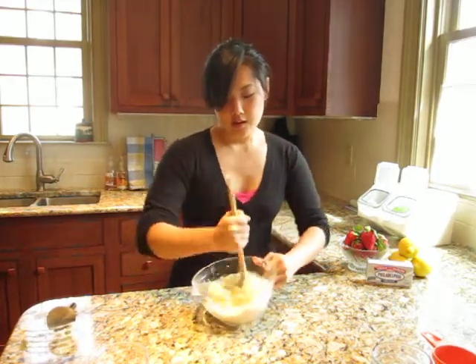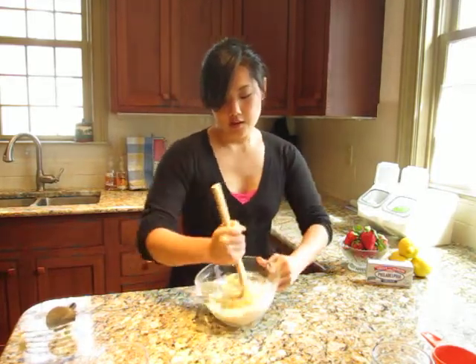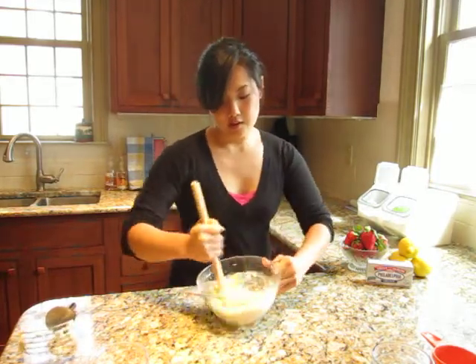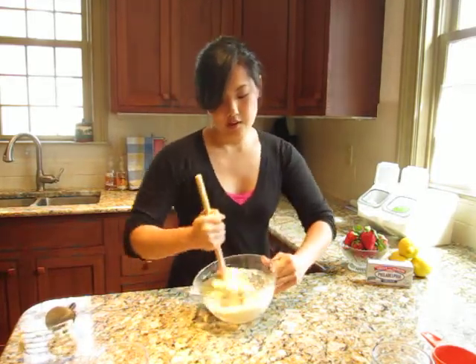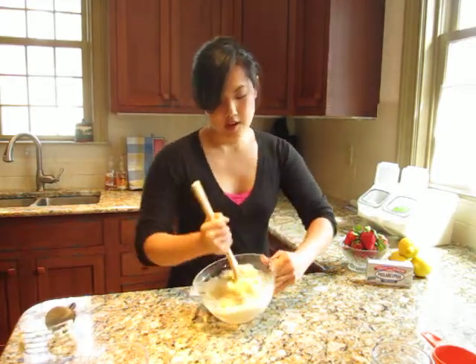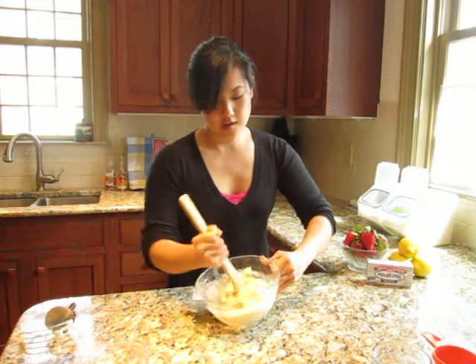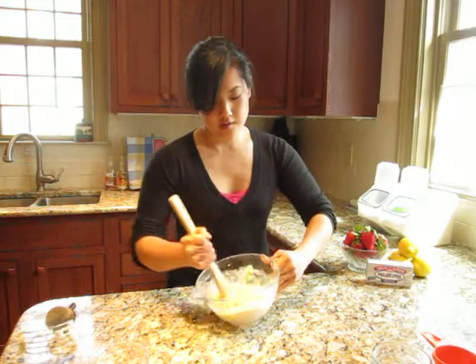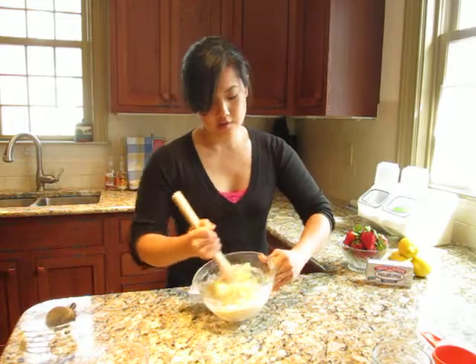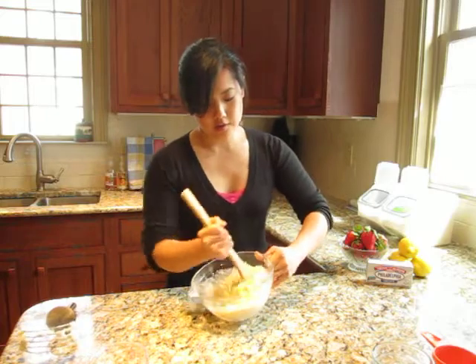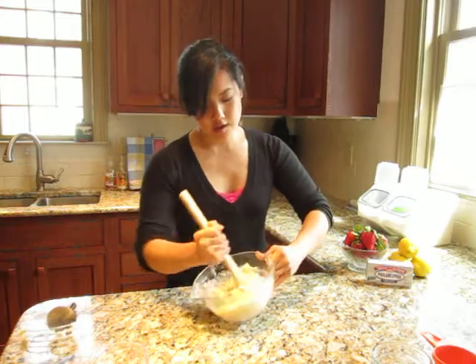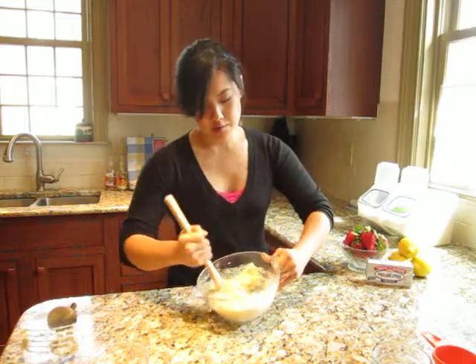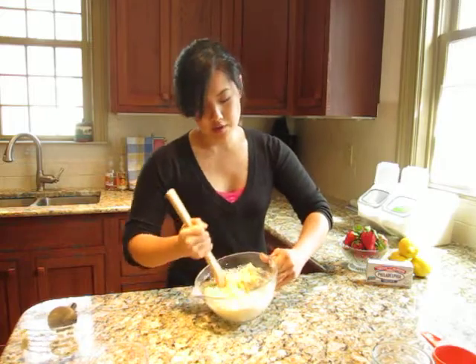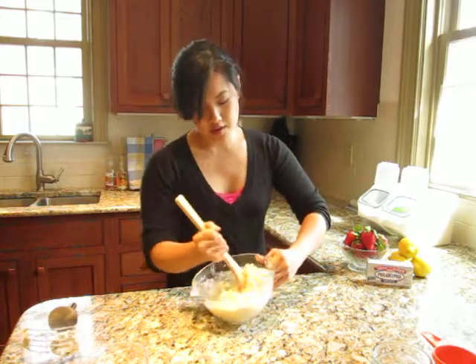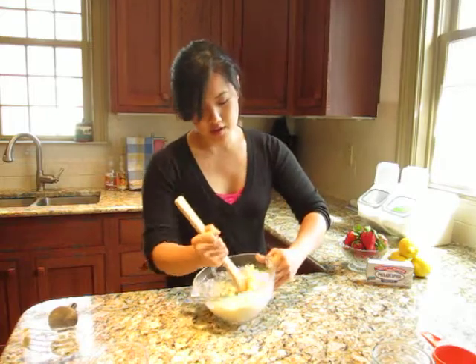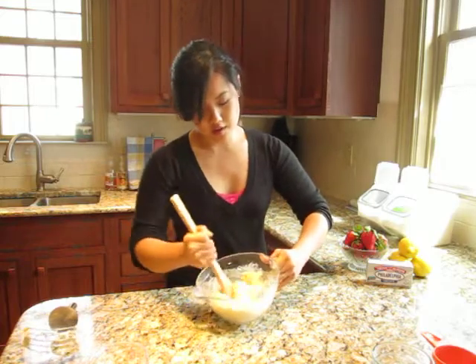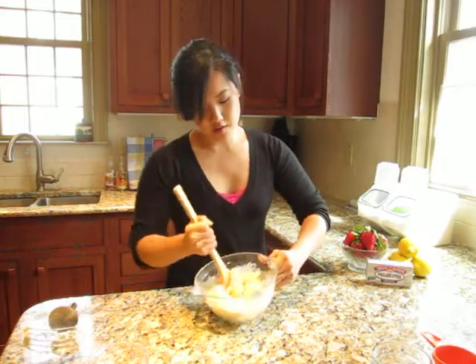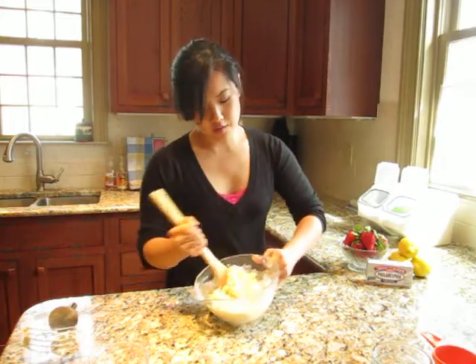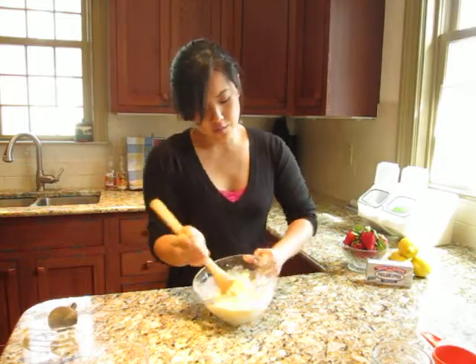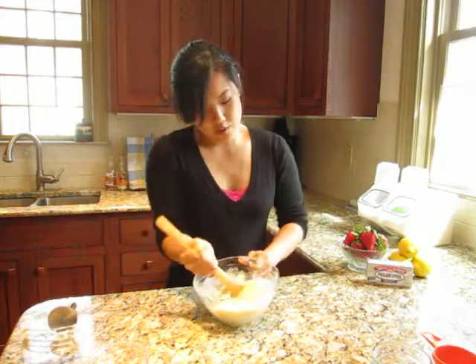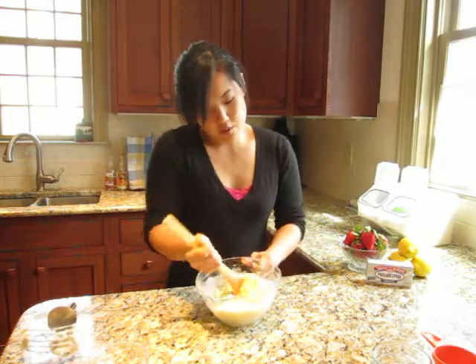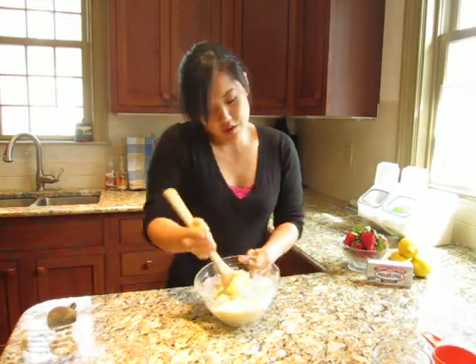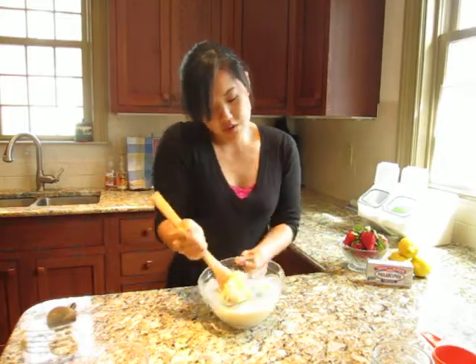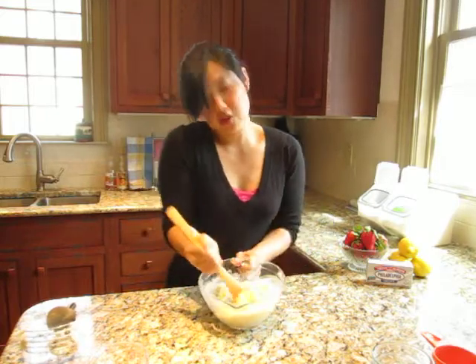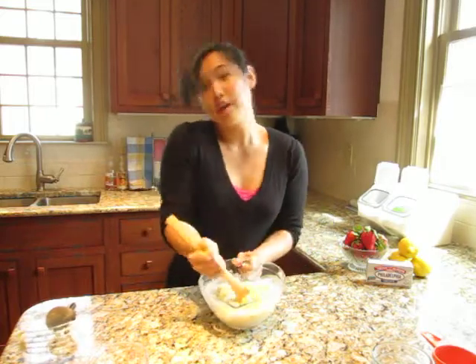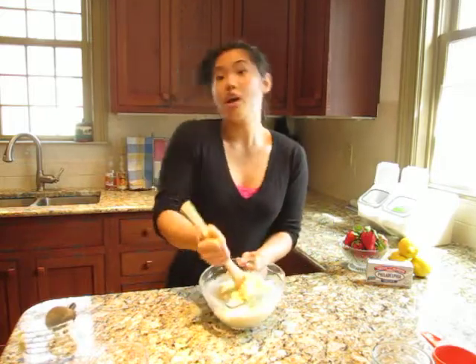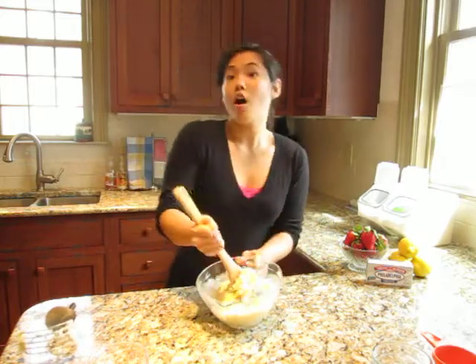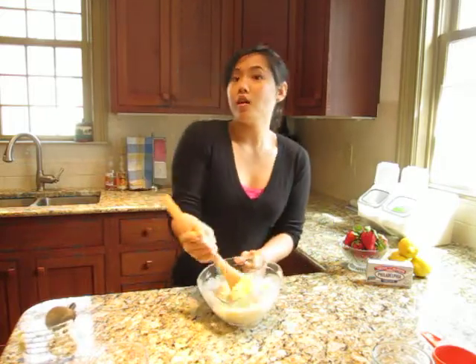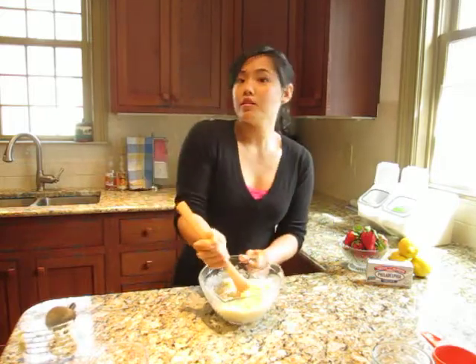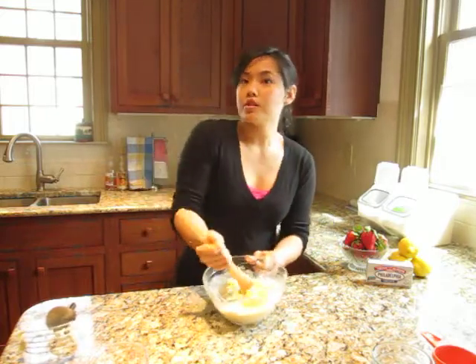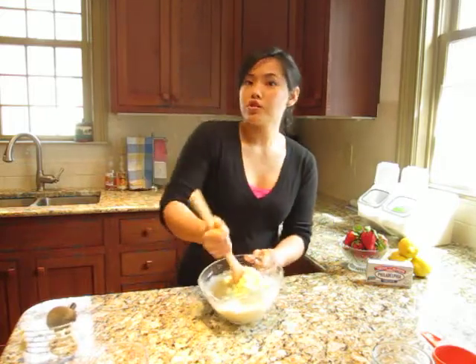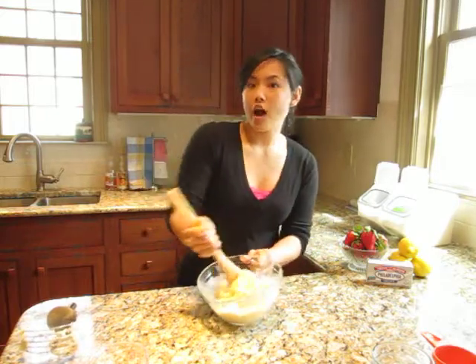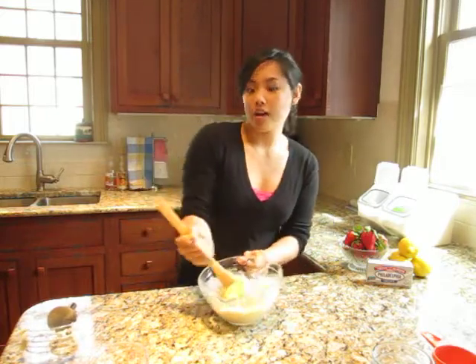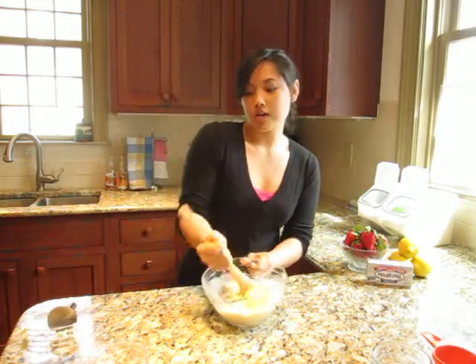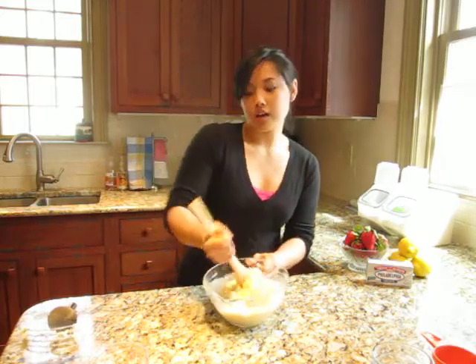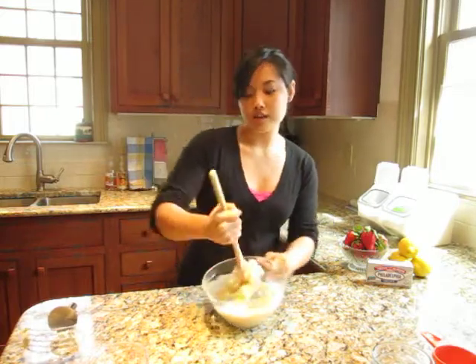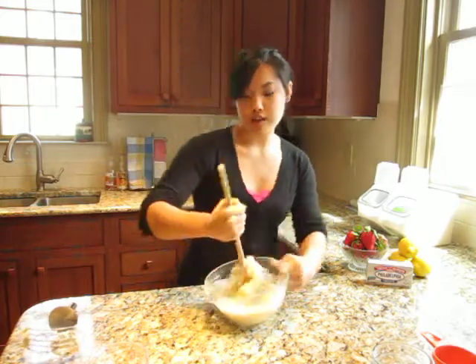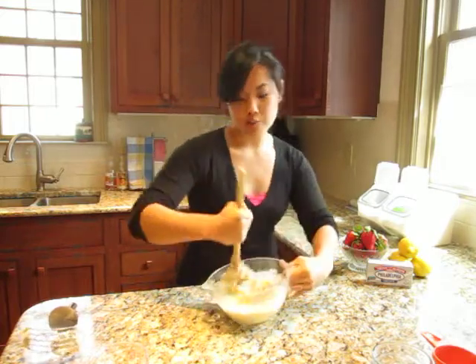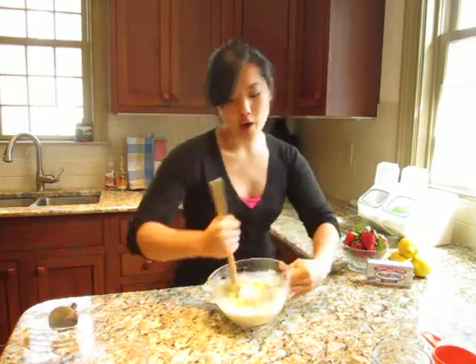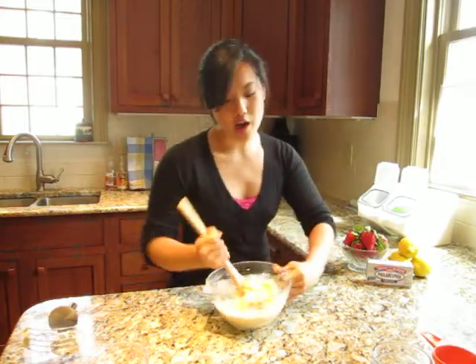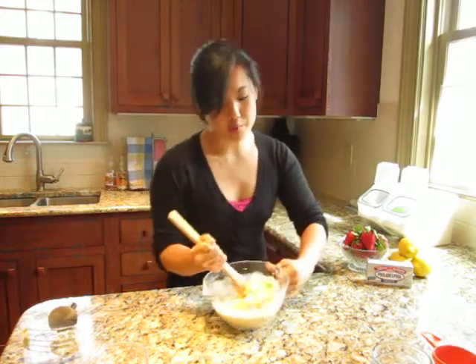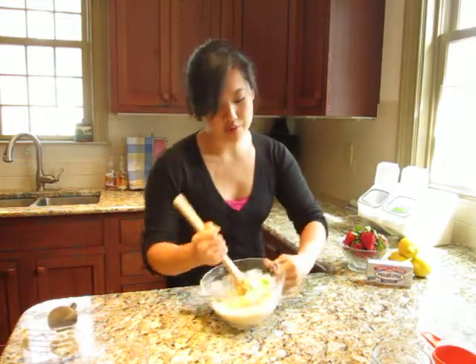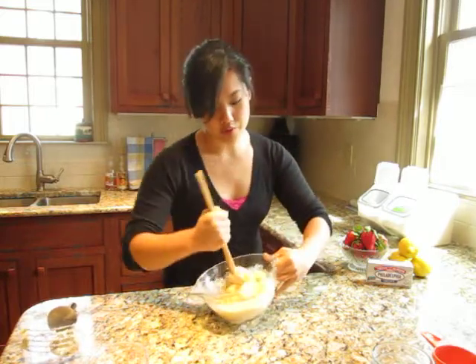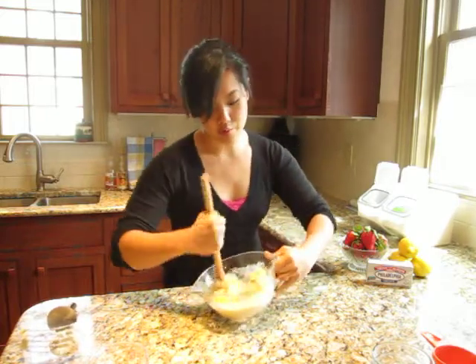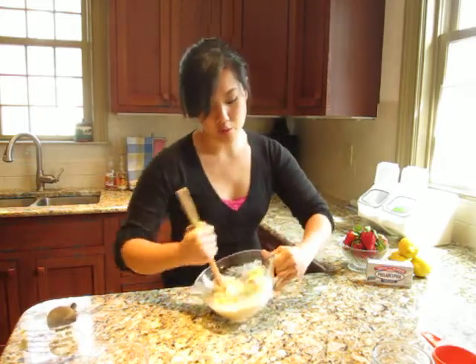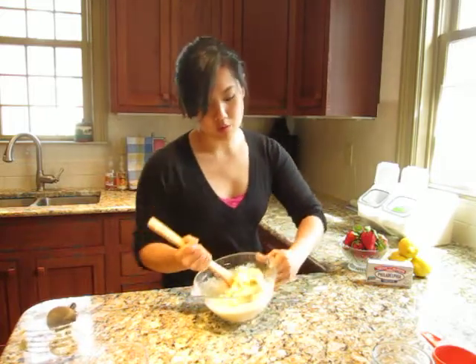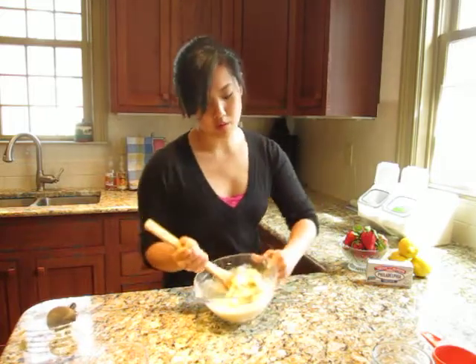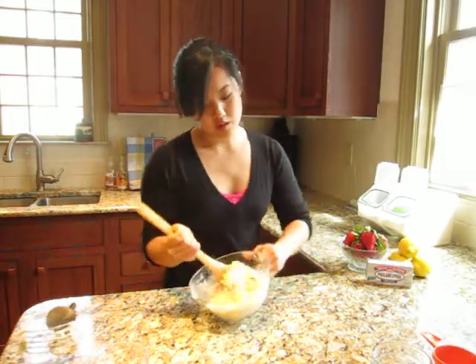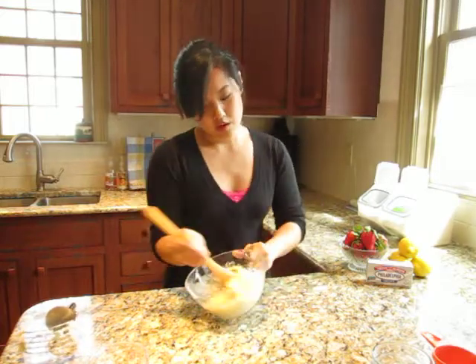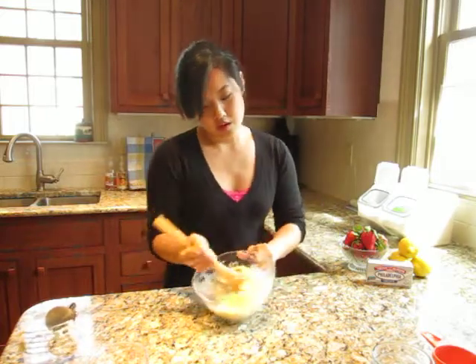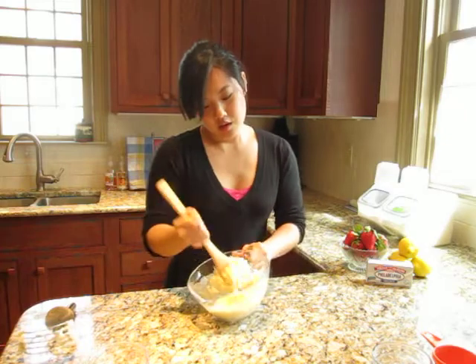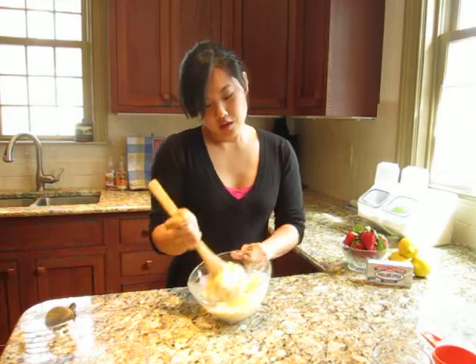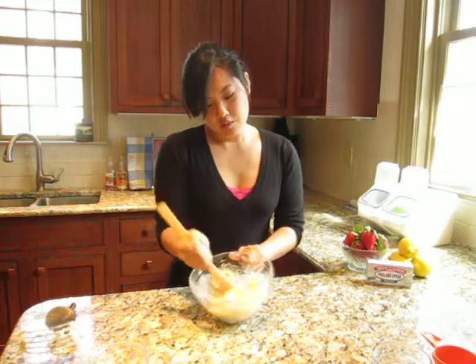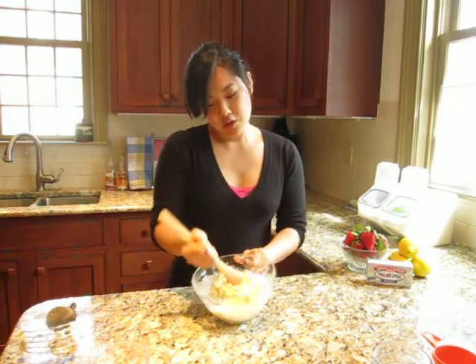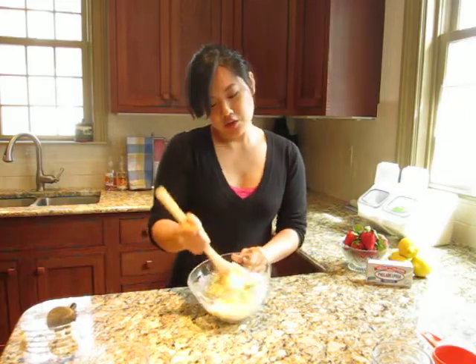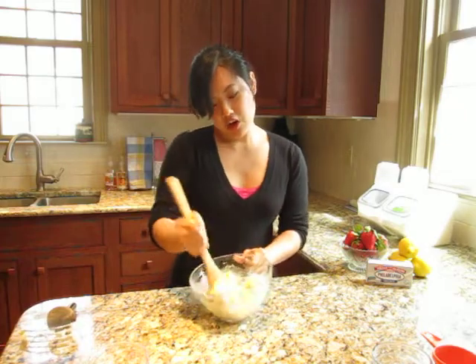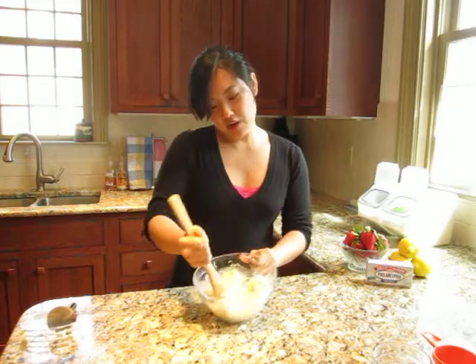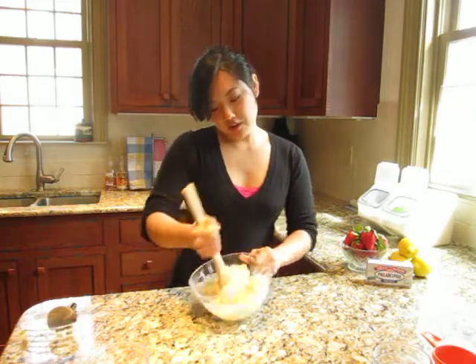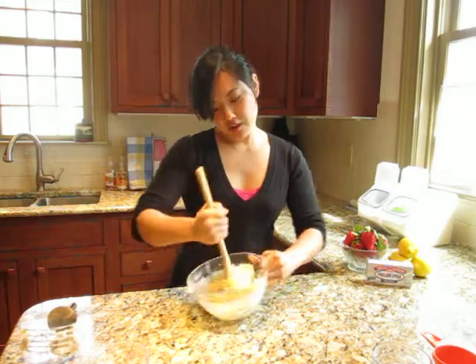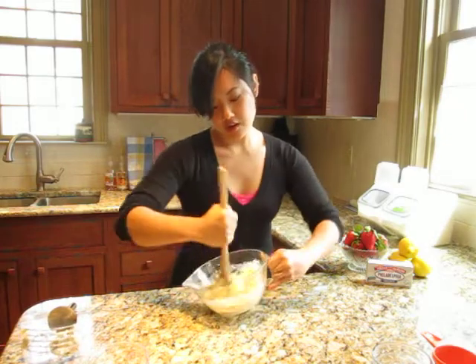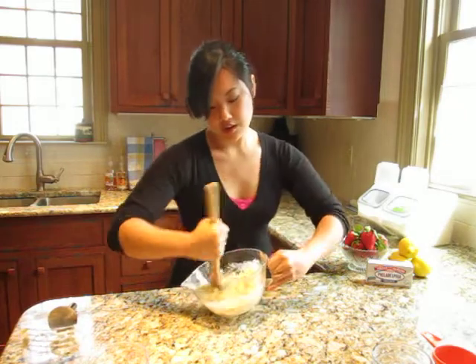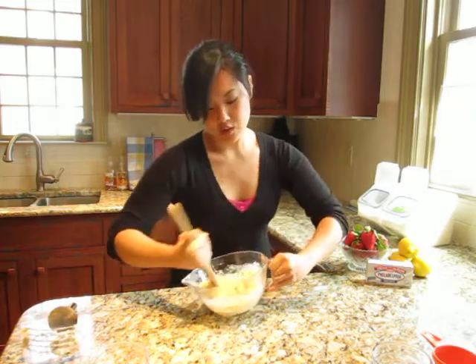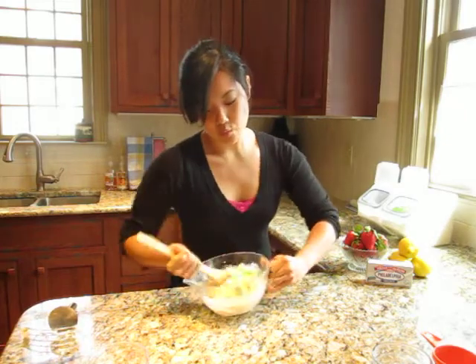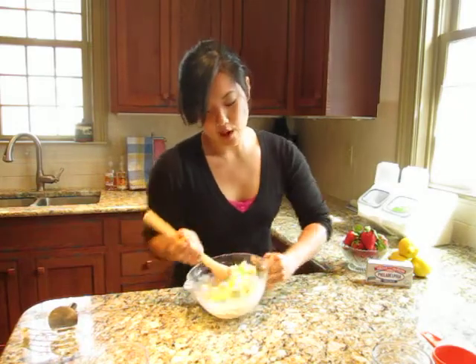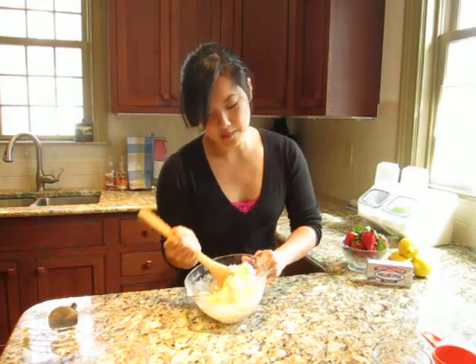You keep mixing until it comes together to form a ball — the dough of your shortcake. It's coming together. You want to make sure you get all of the dry ingredients at the bottom of the bowl and that everything gets wet.